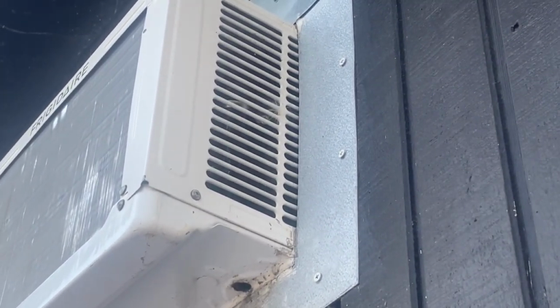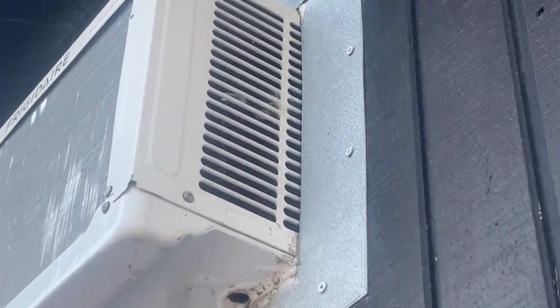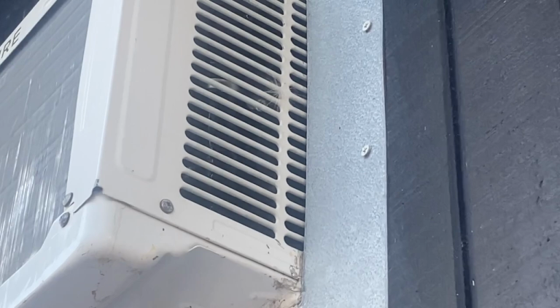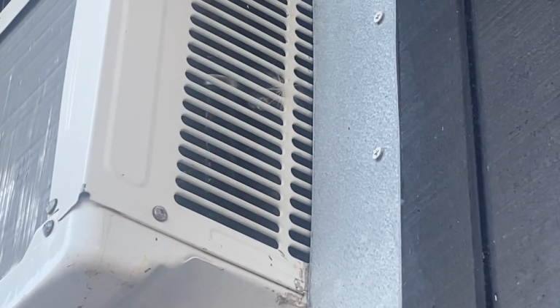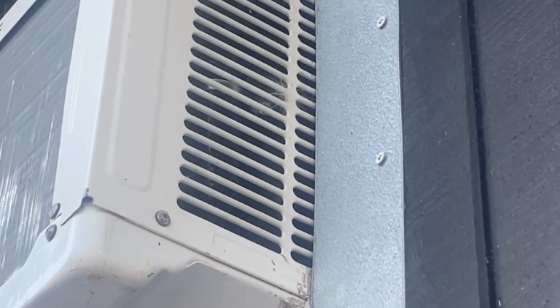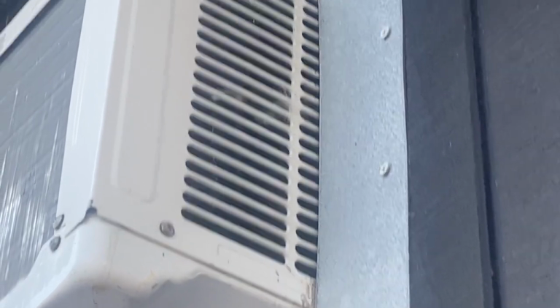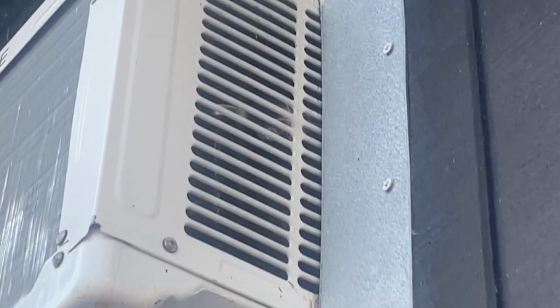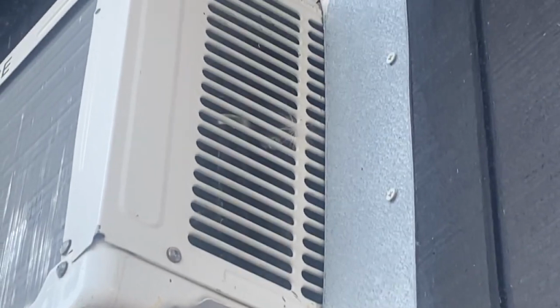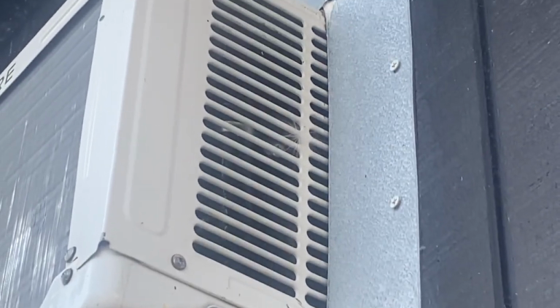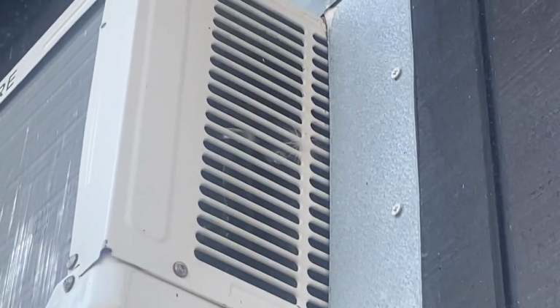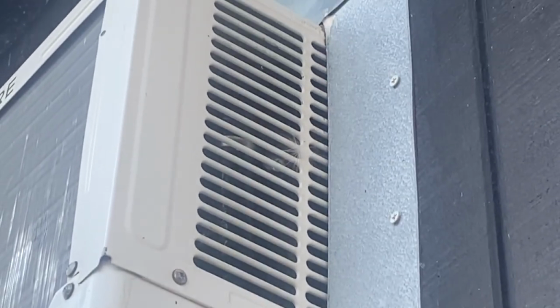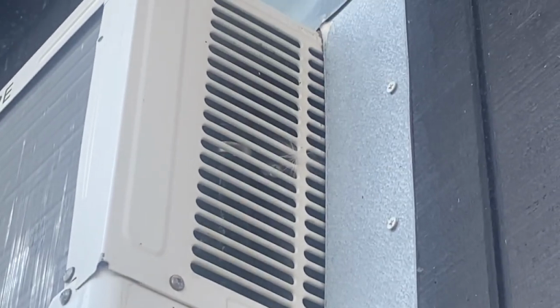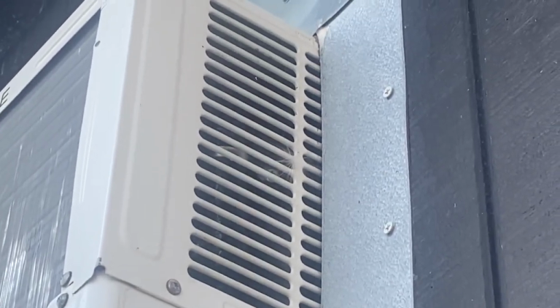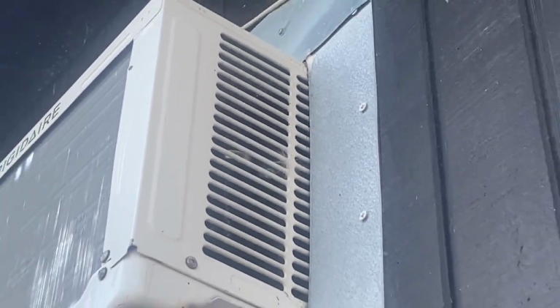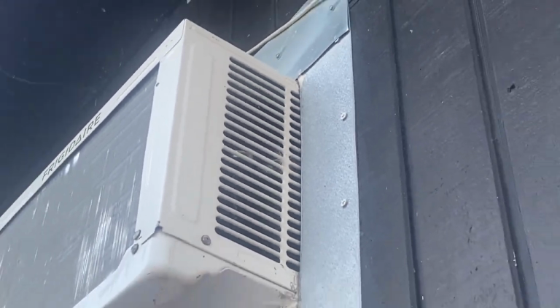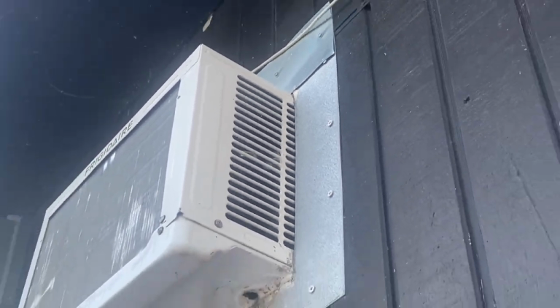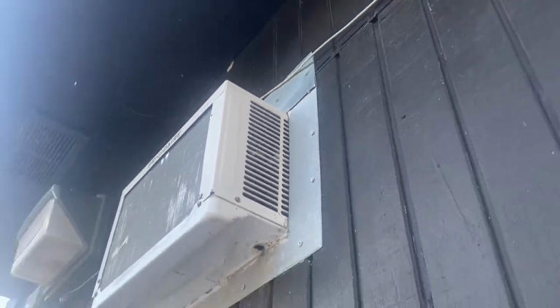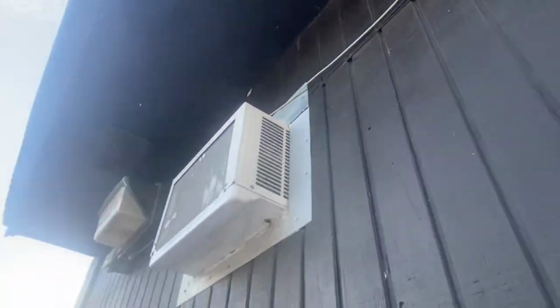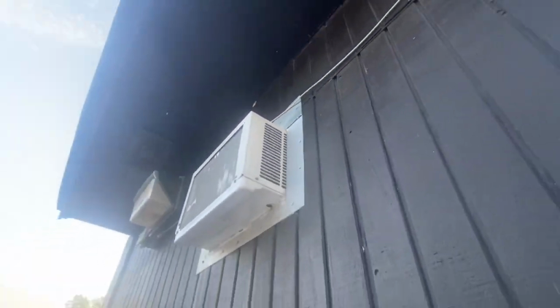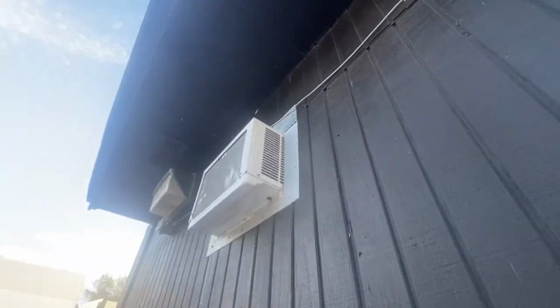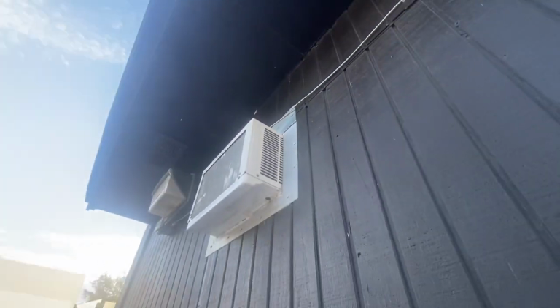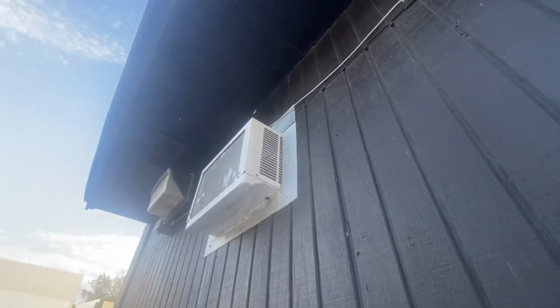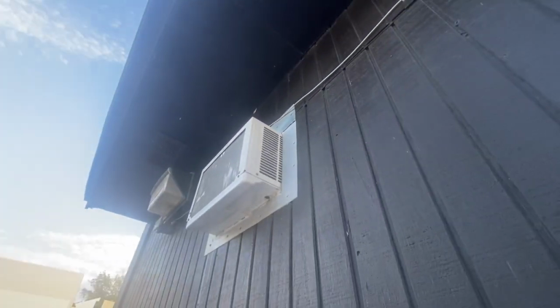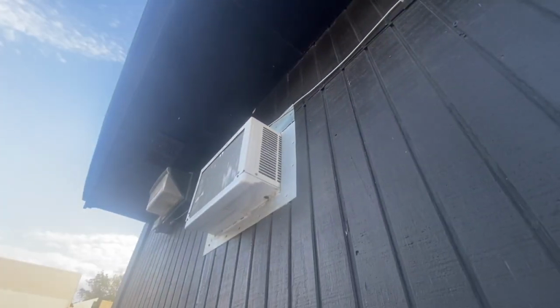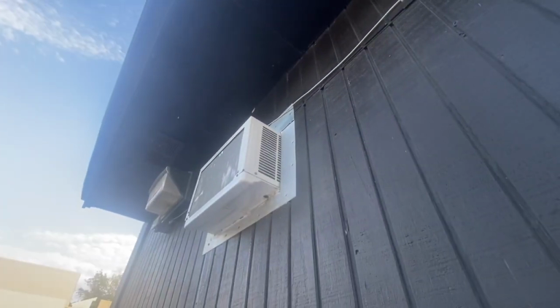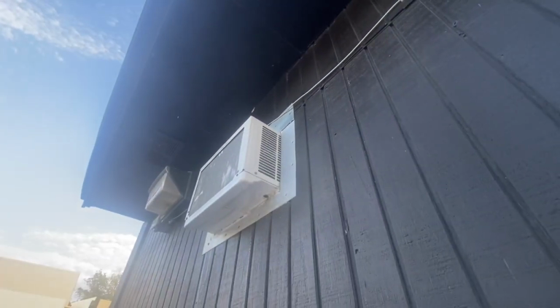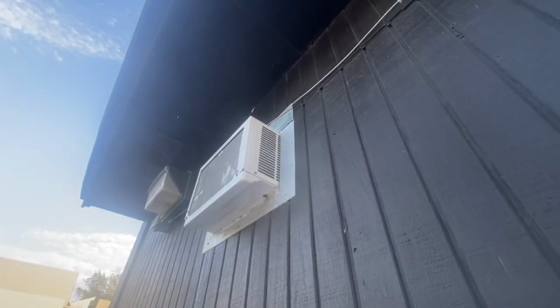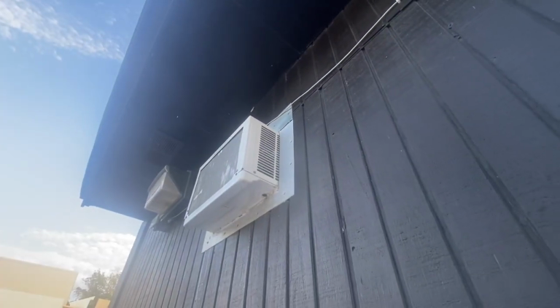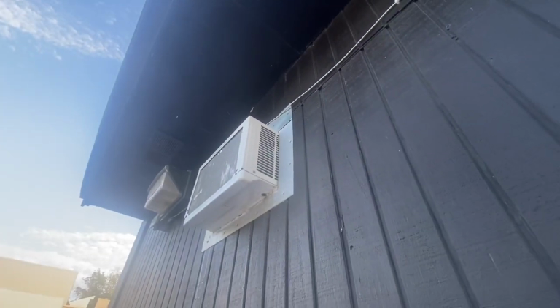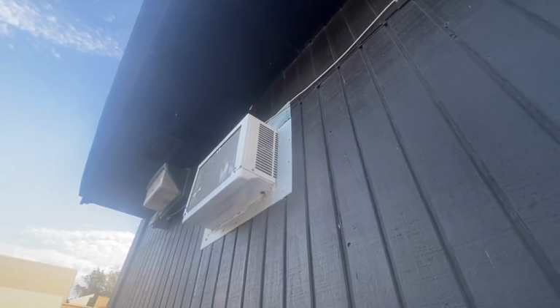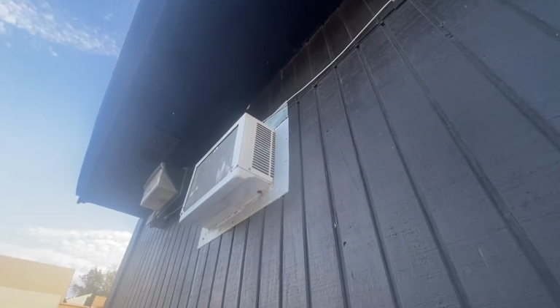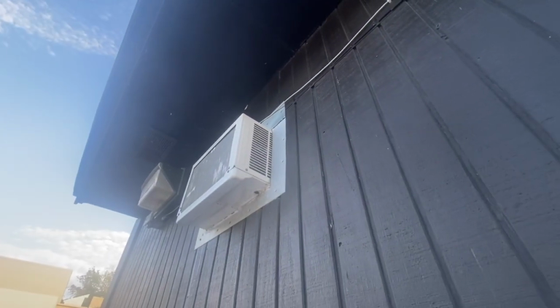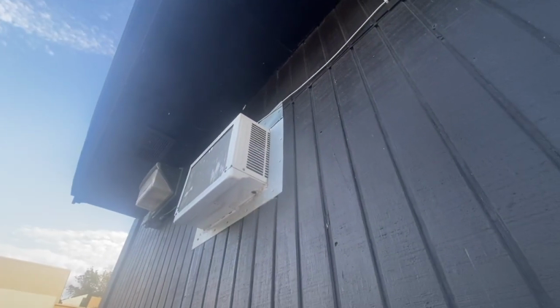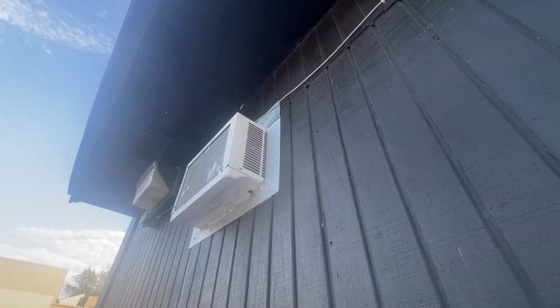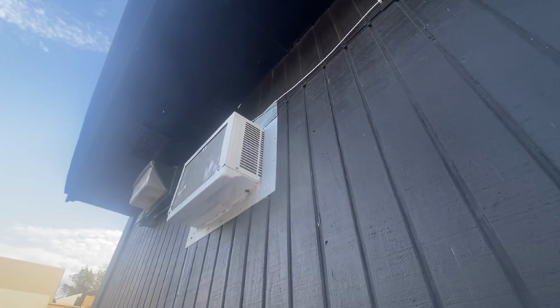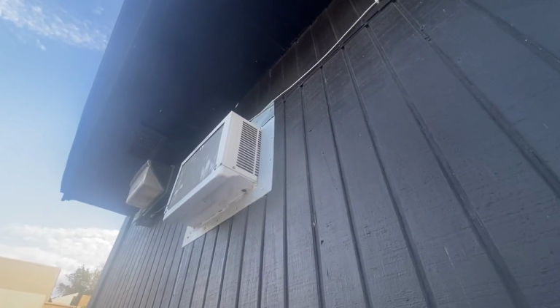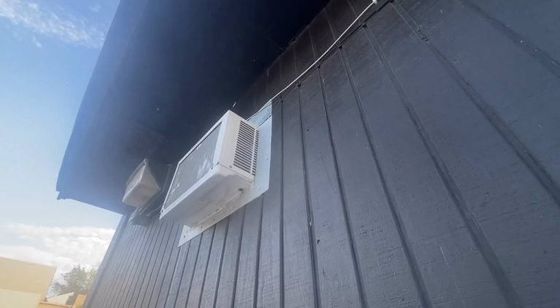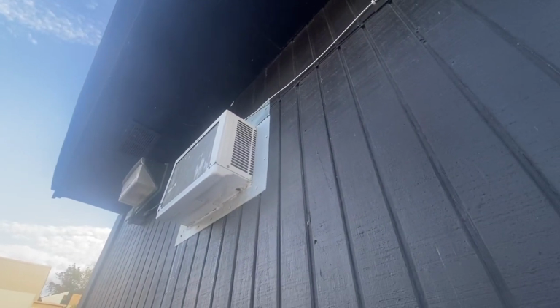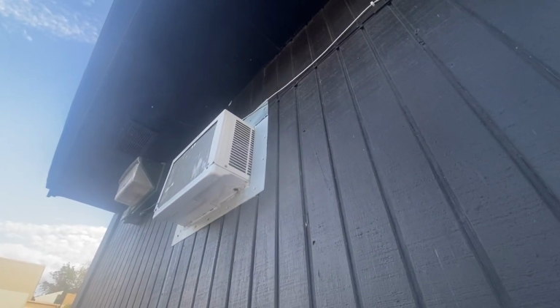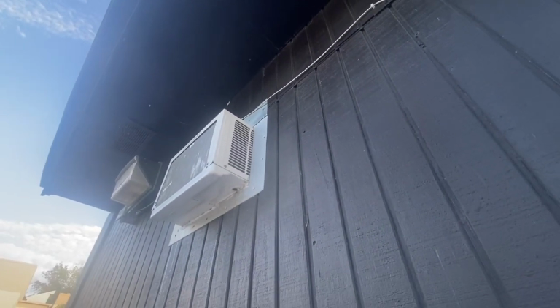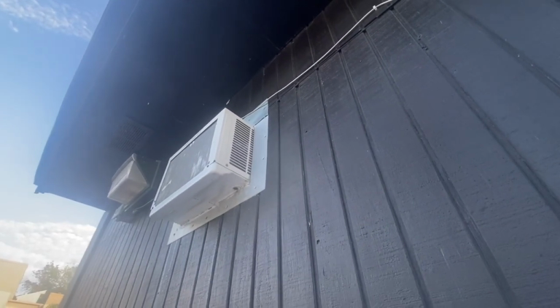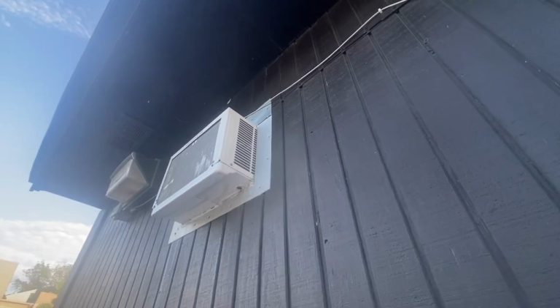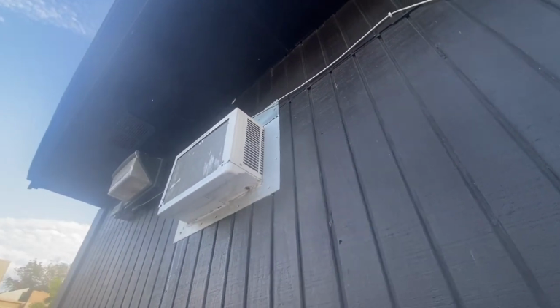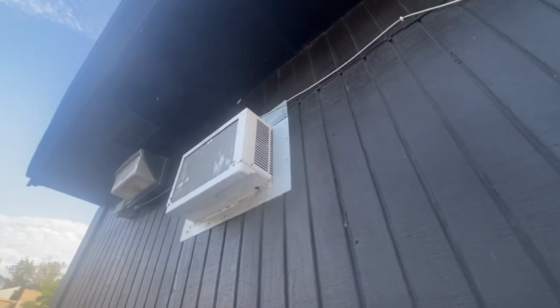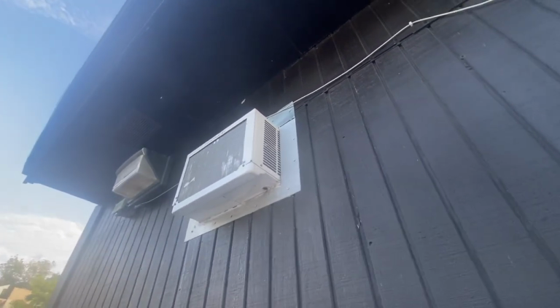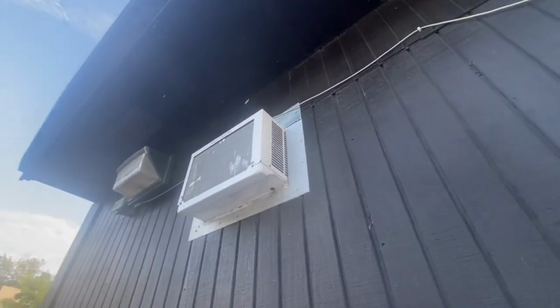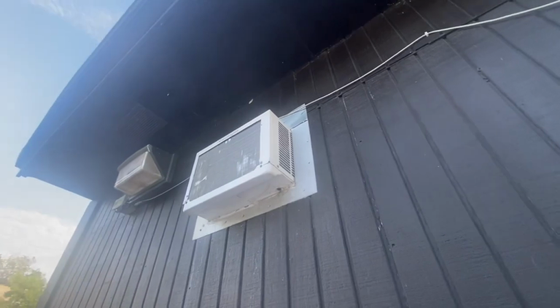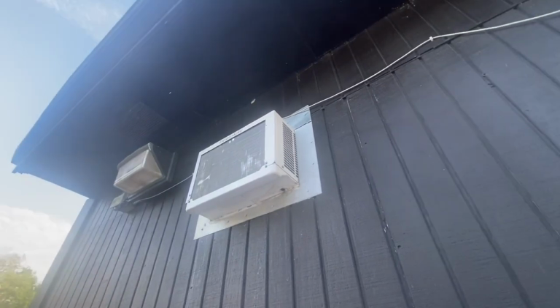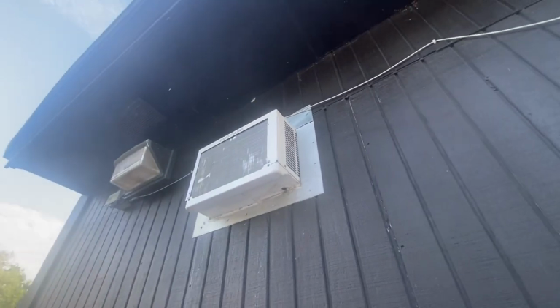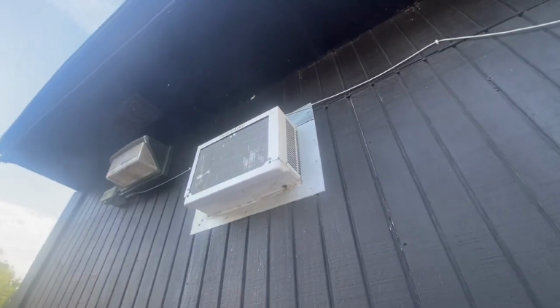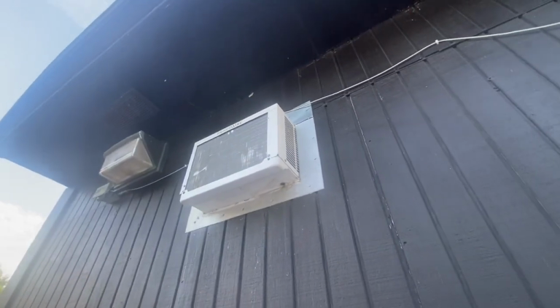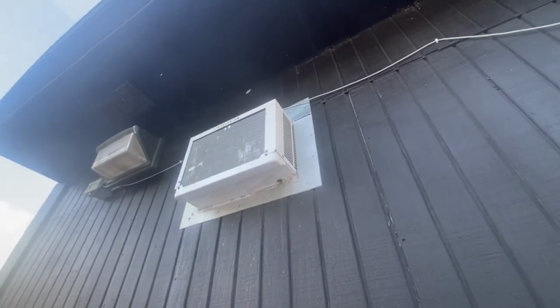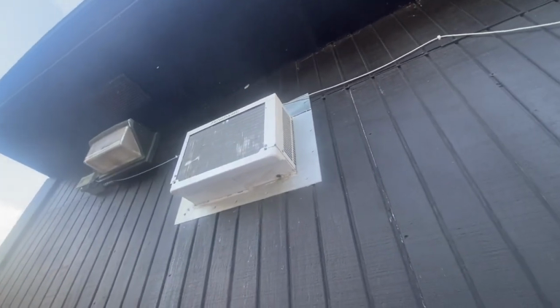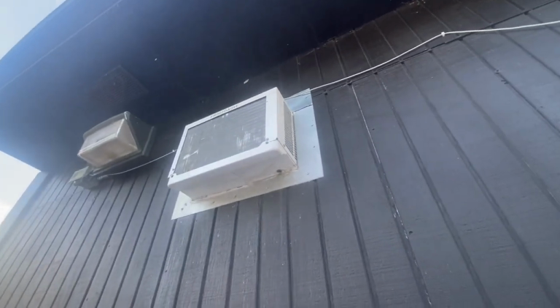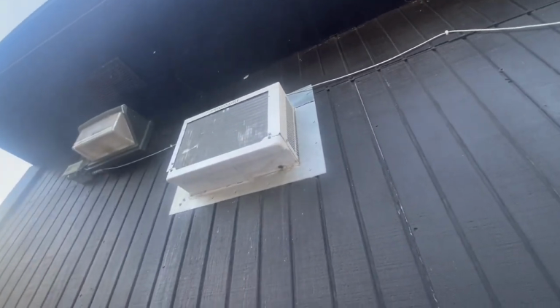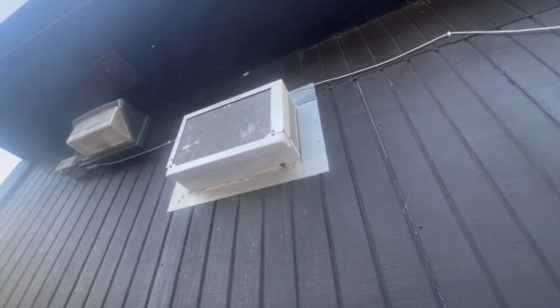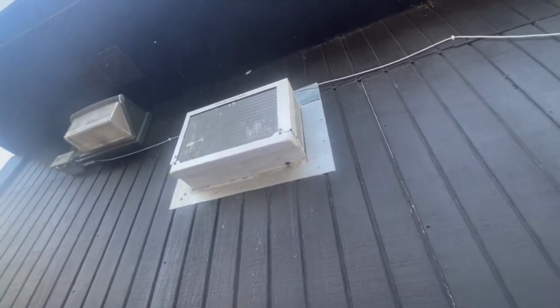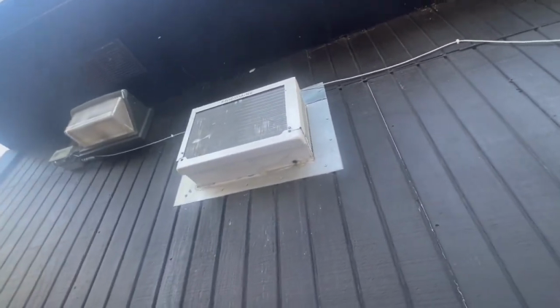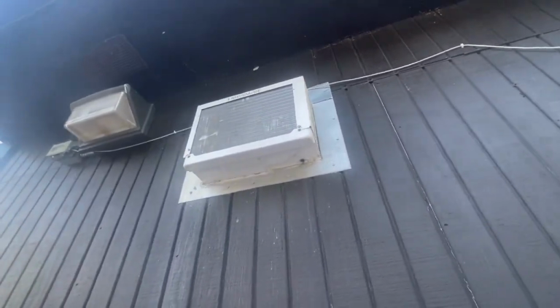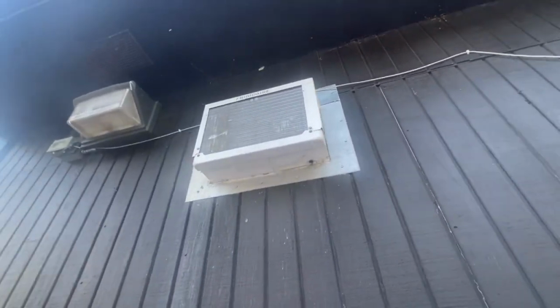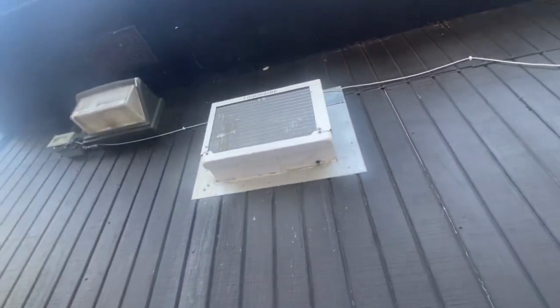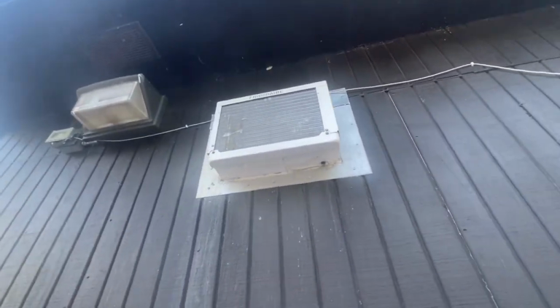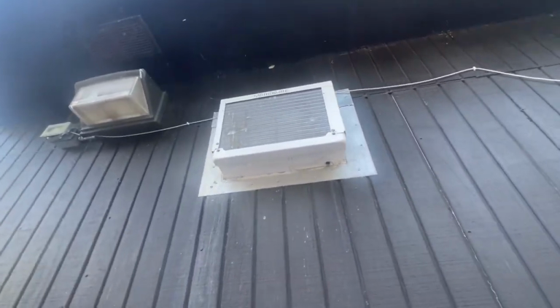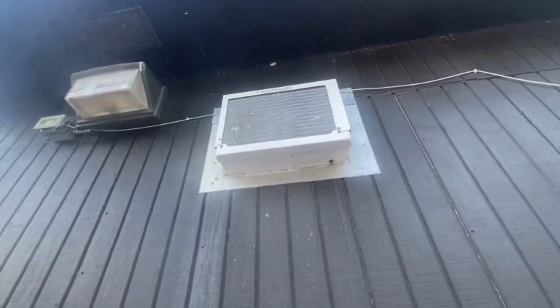There's a compressor — not sure what kind of compressor it has. I know it has a rotary, but I don't know what kind of rotary.